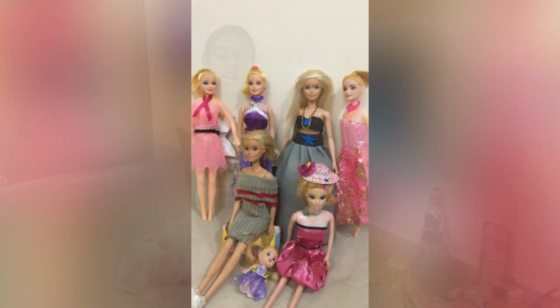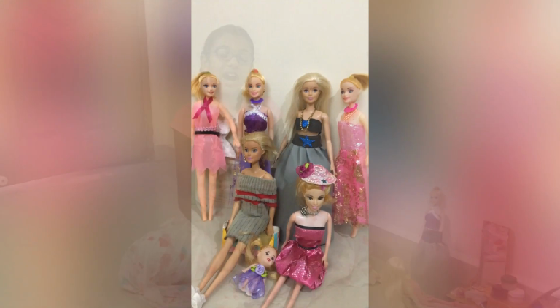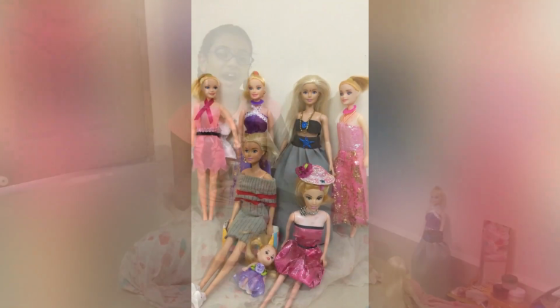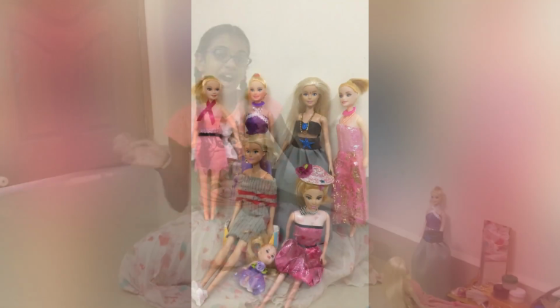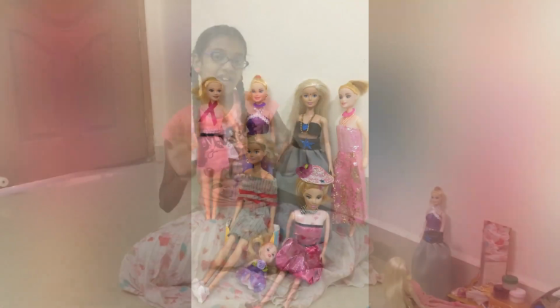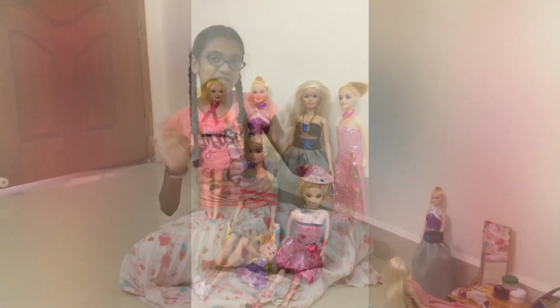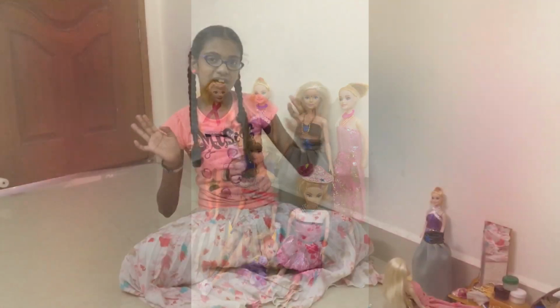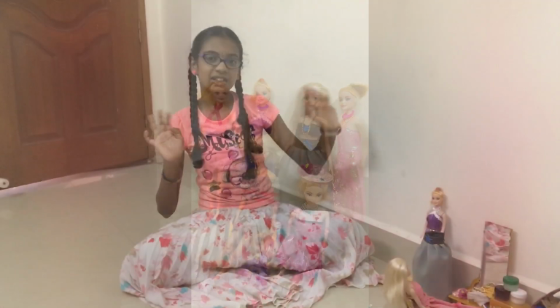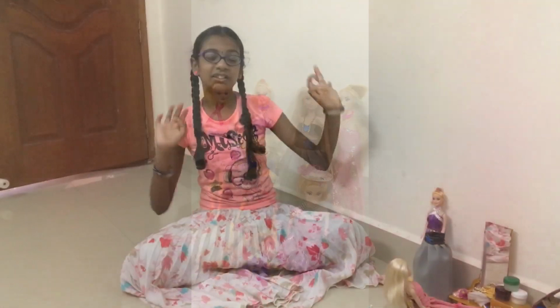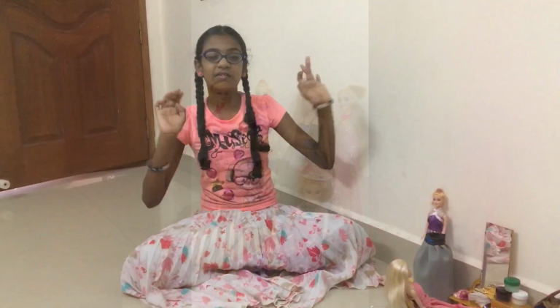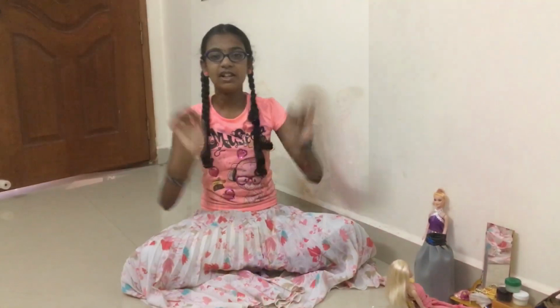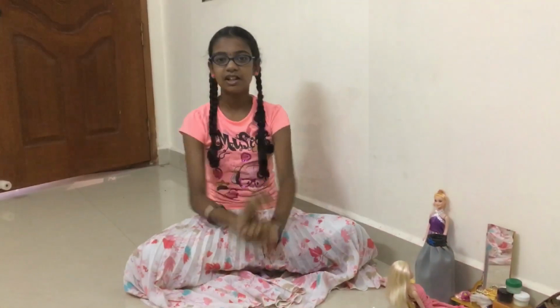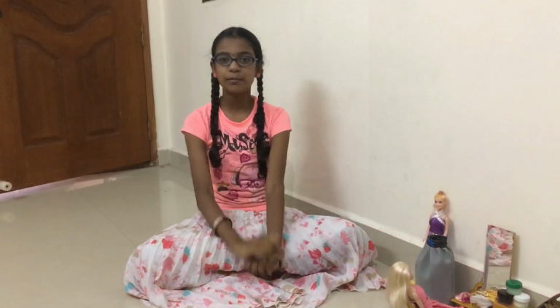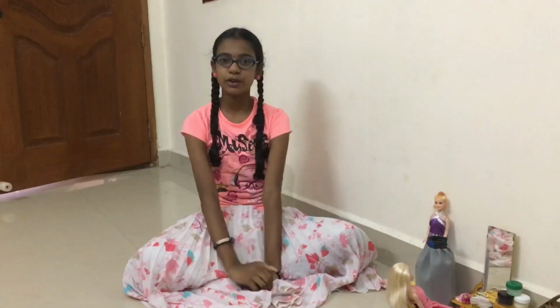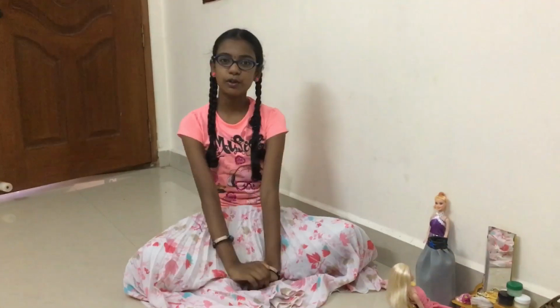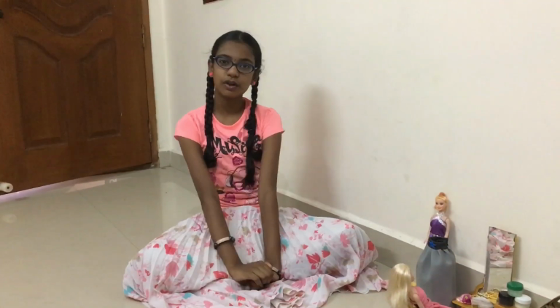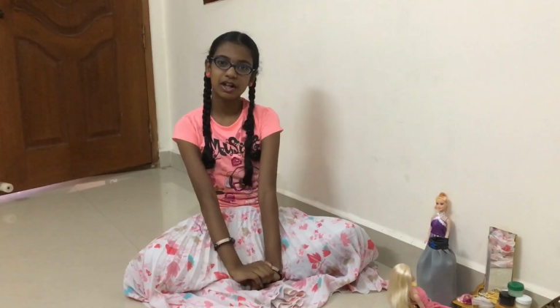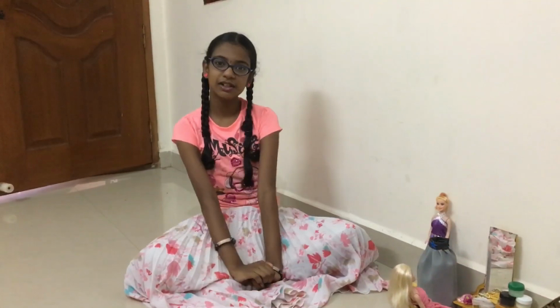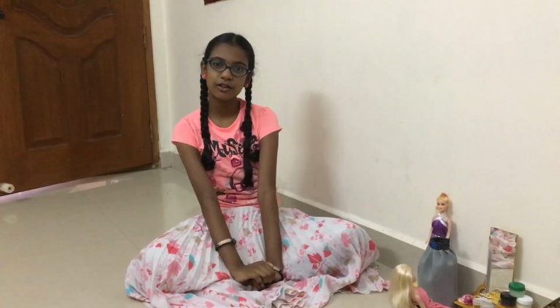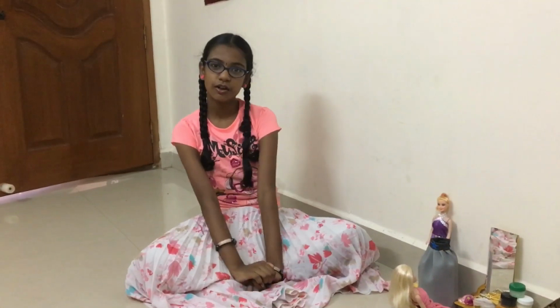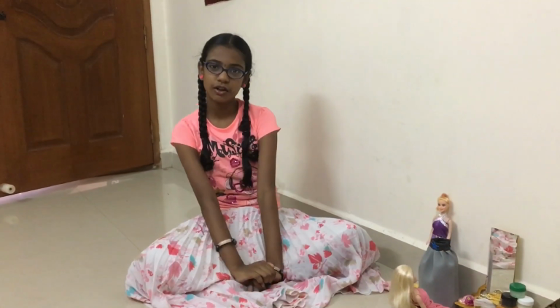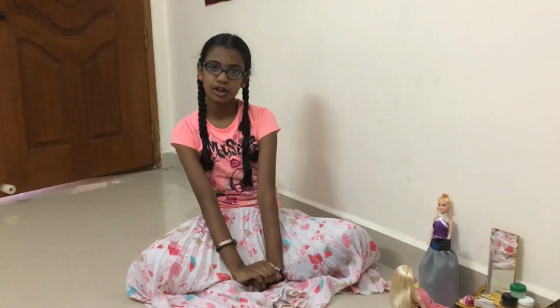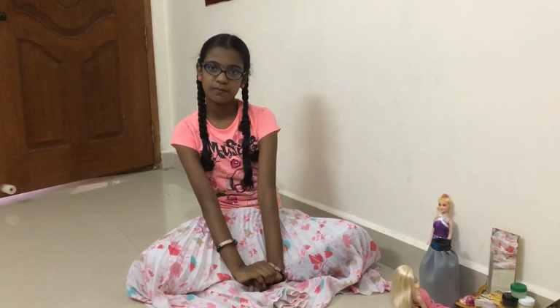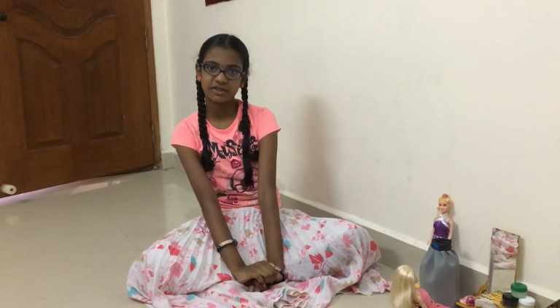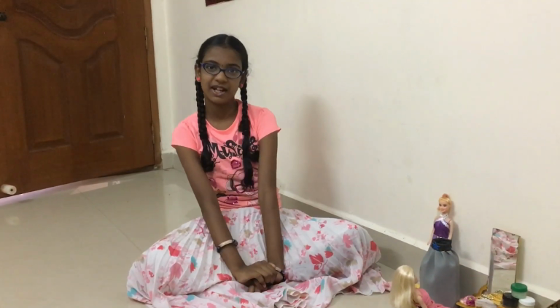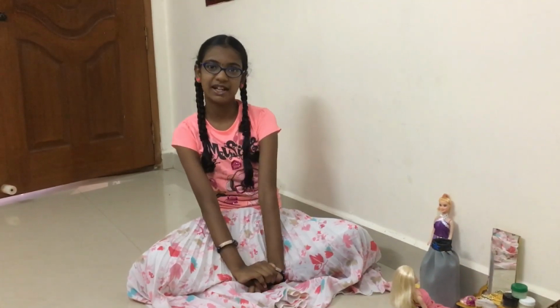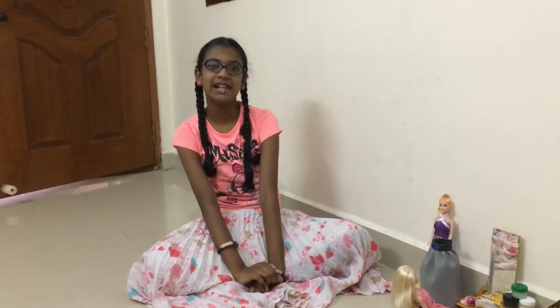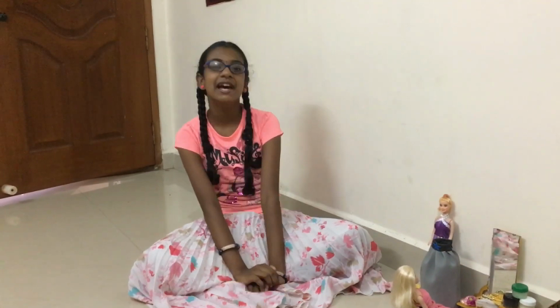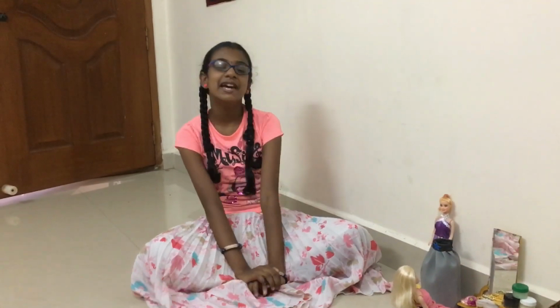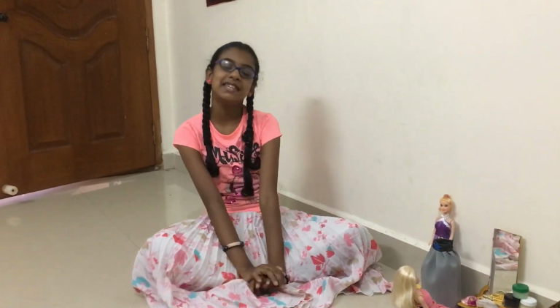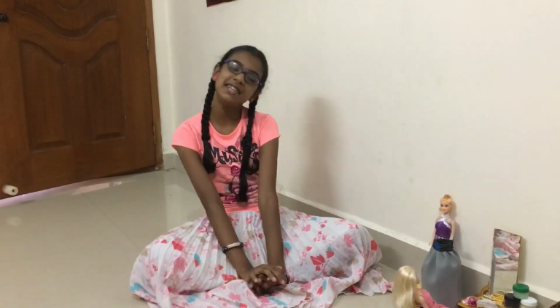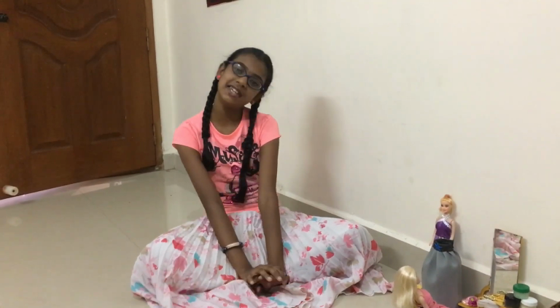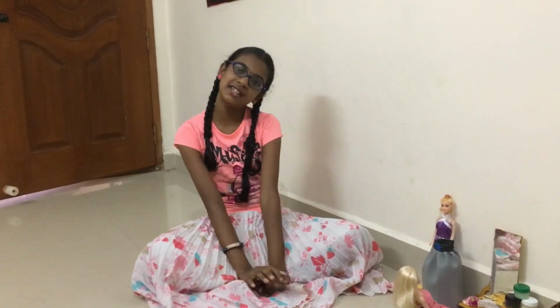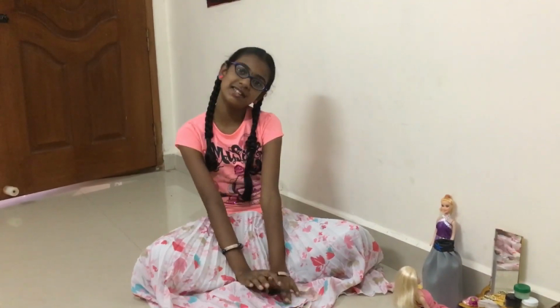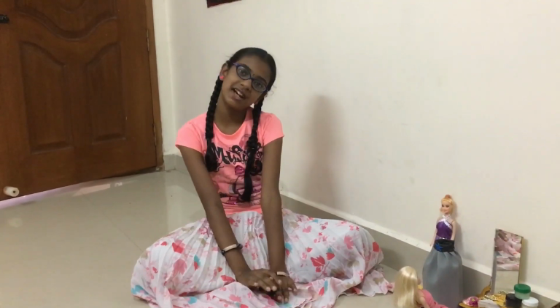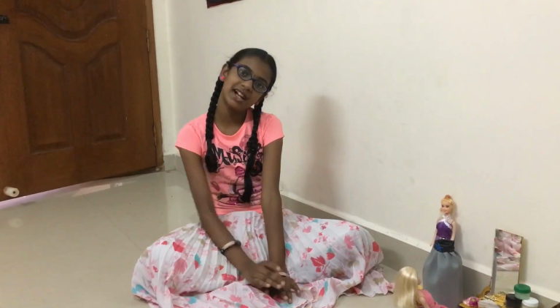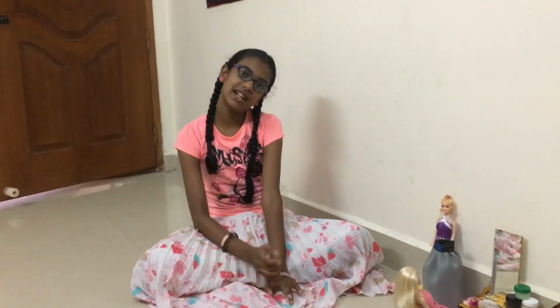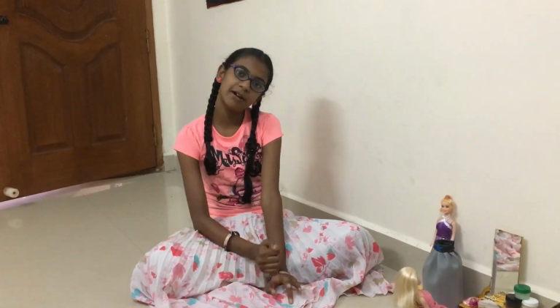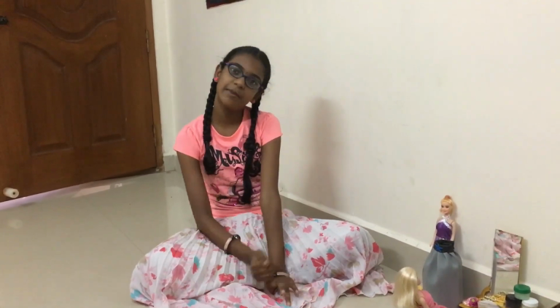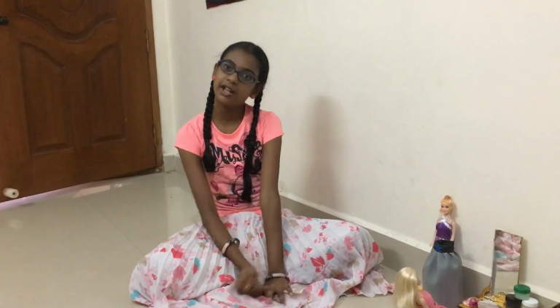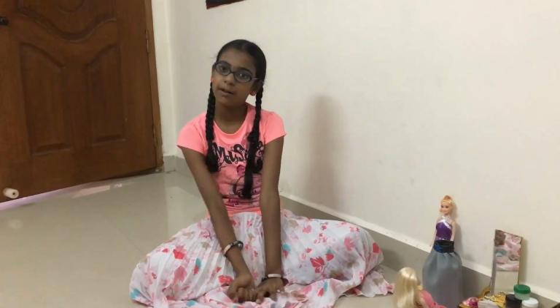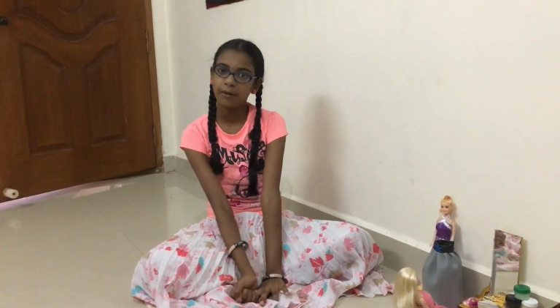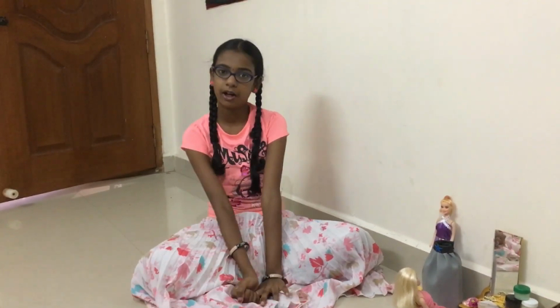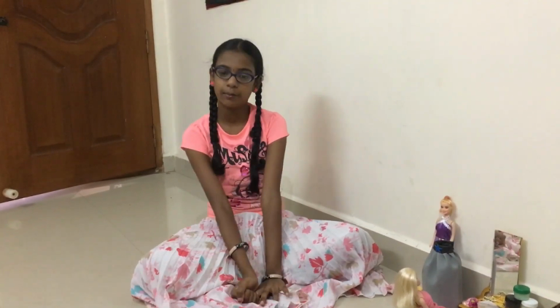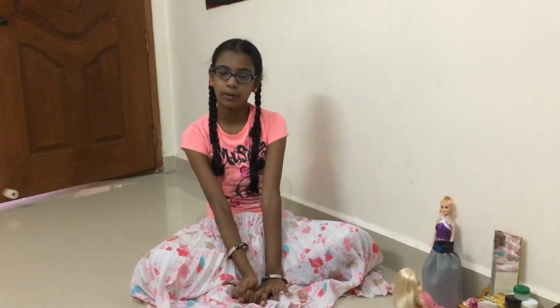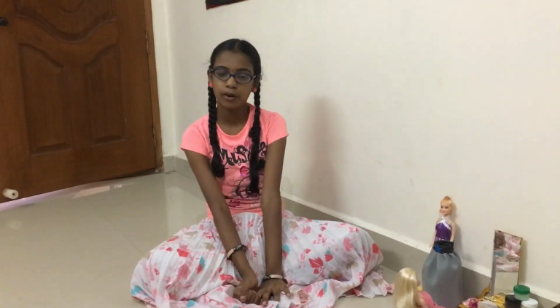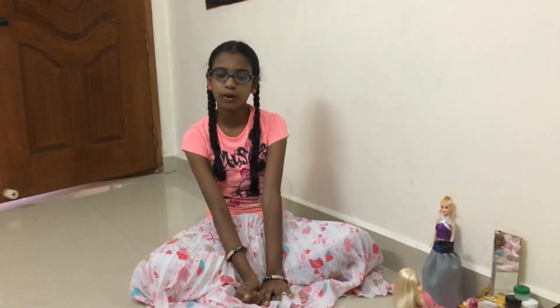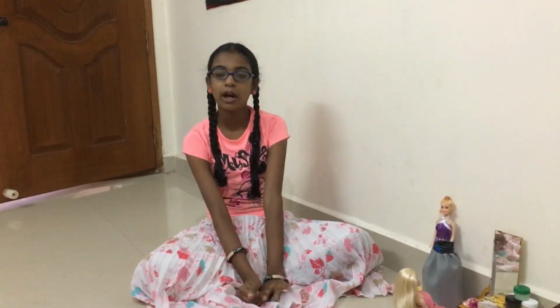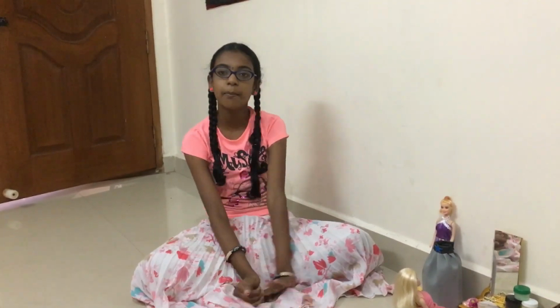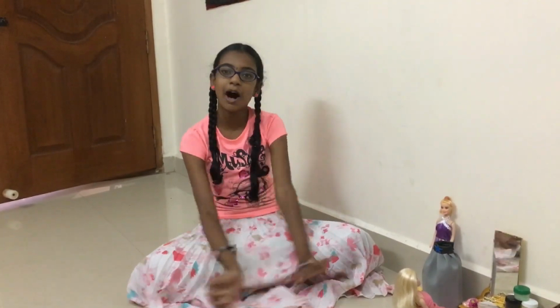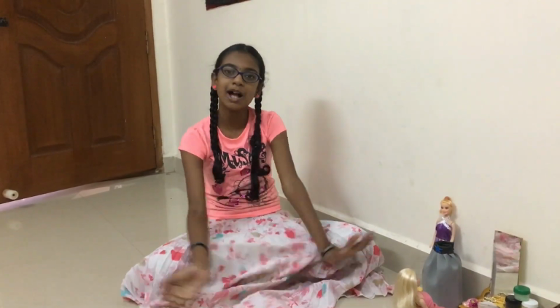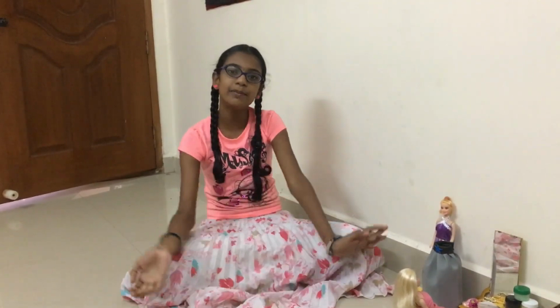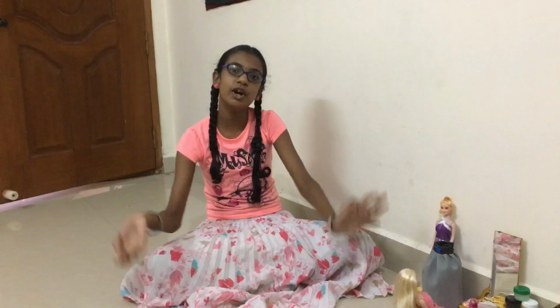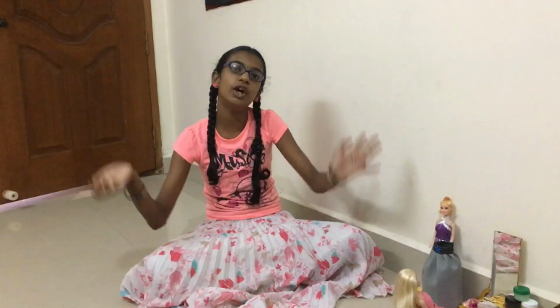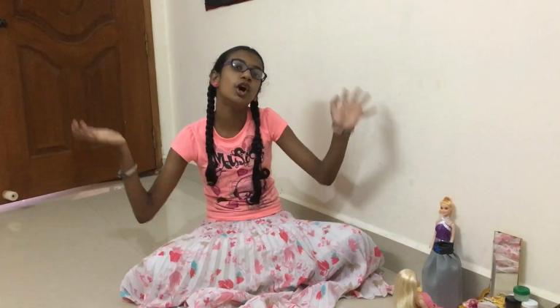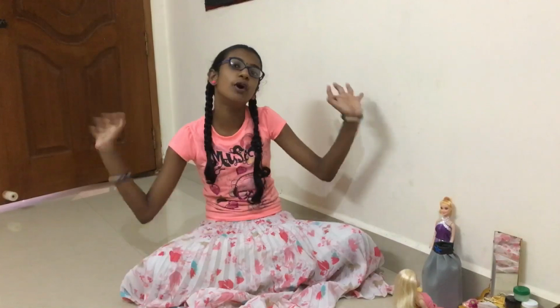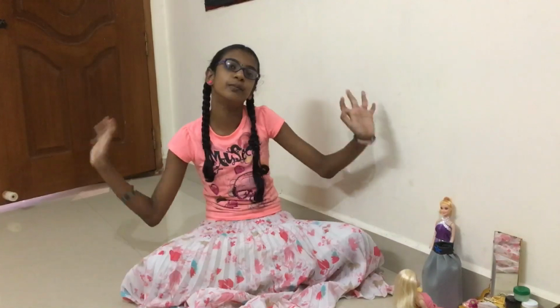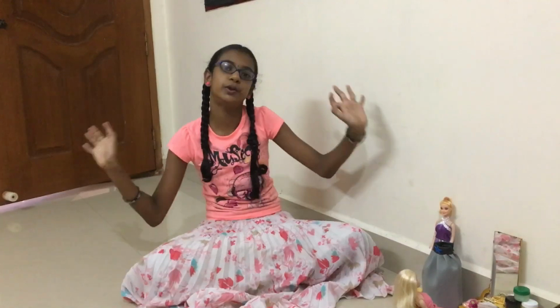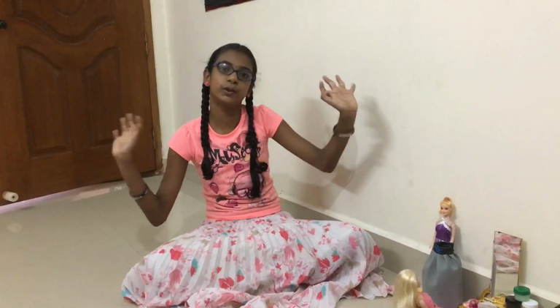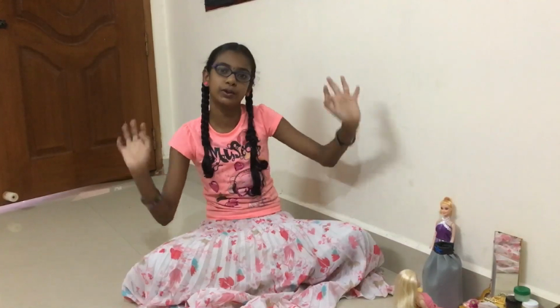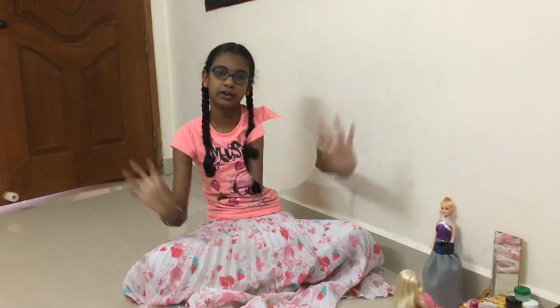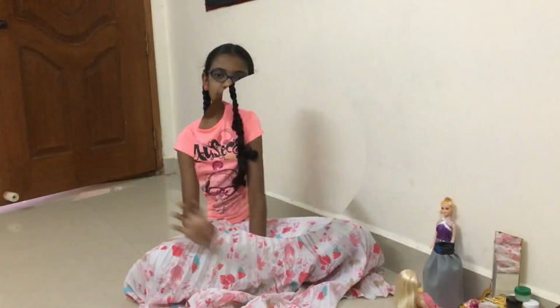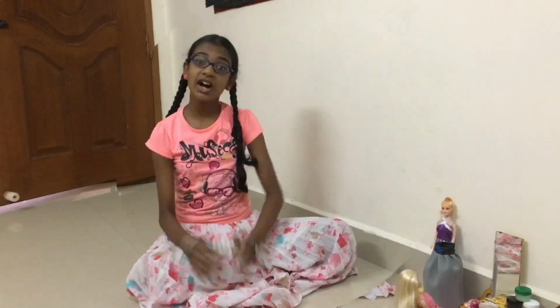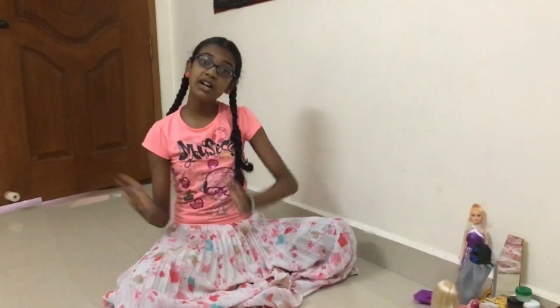Hi friends, welcome to Coral's YouTube channel. In this channel, we are going to show you a Barbie home tour. Come here.